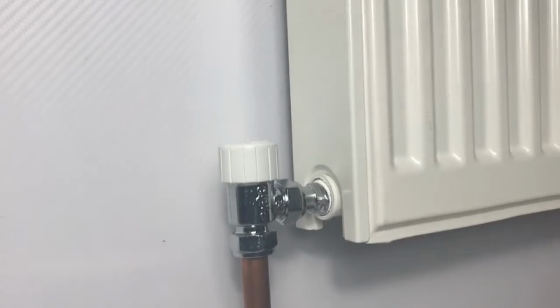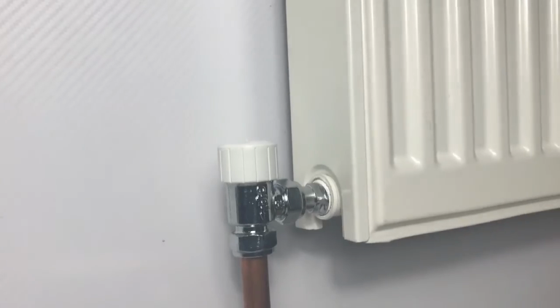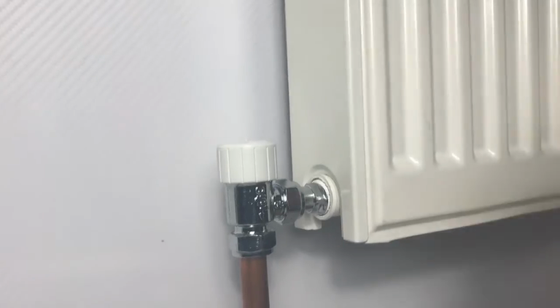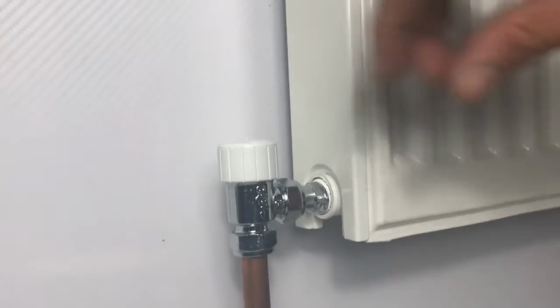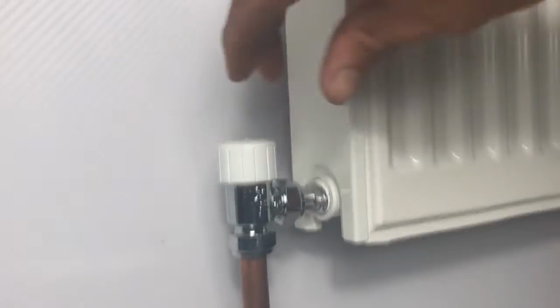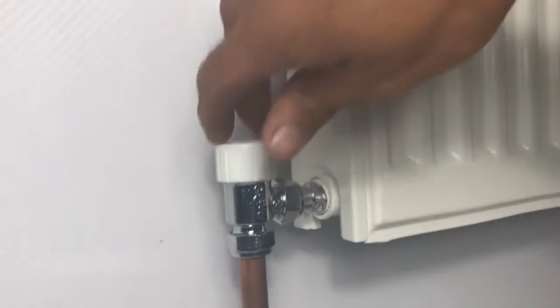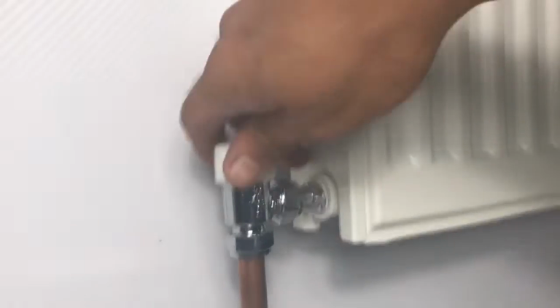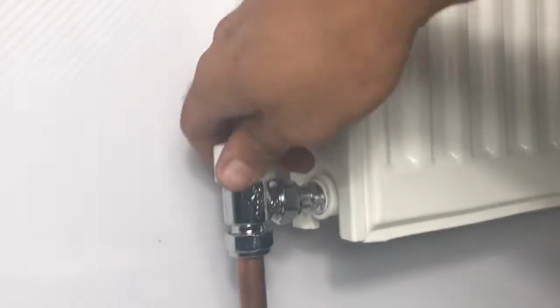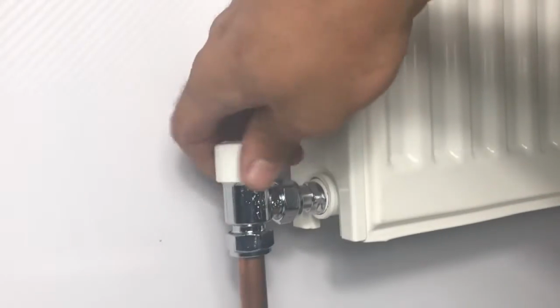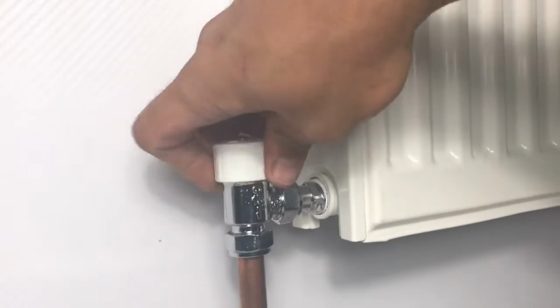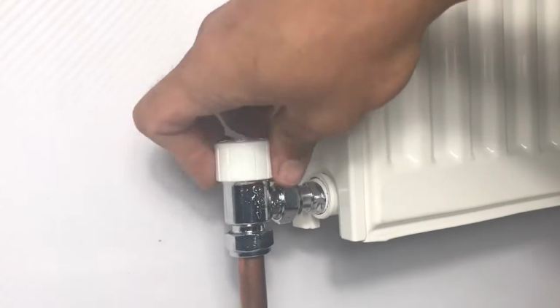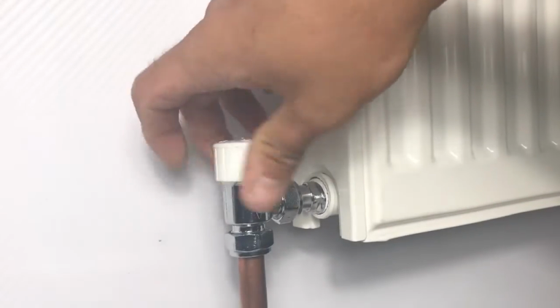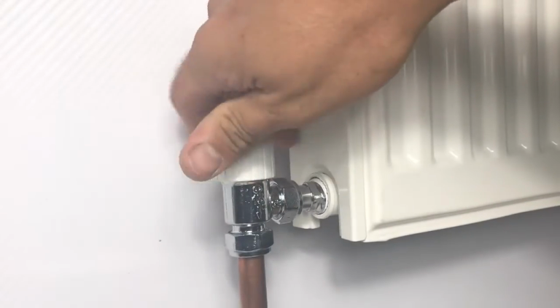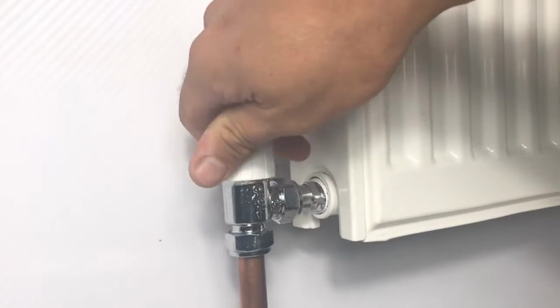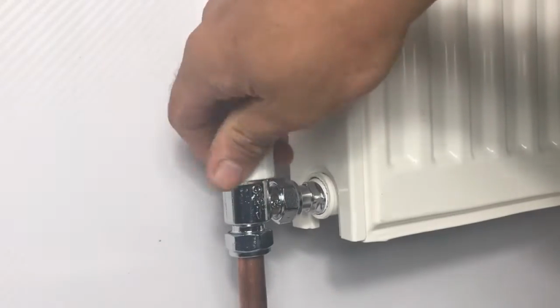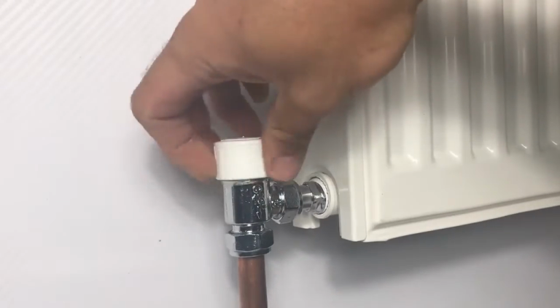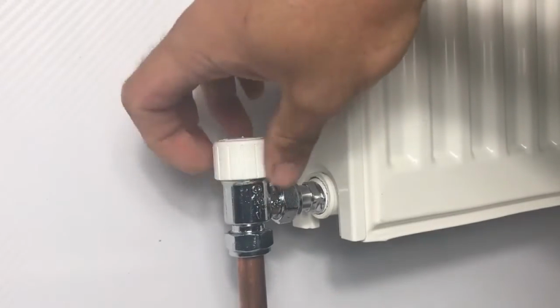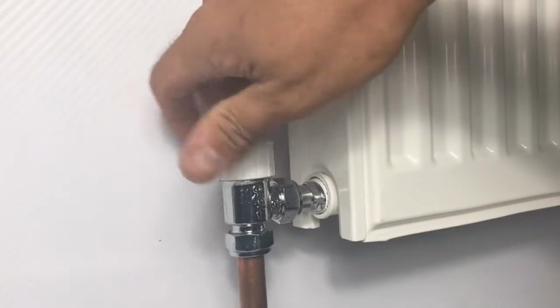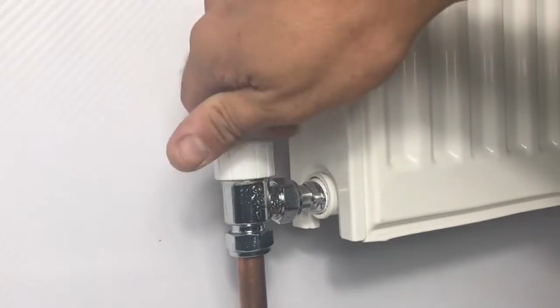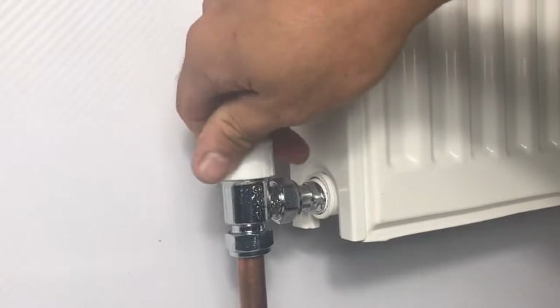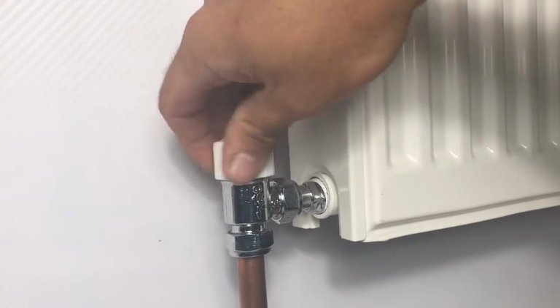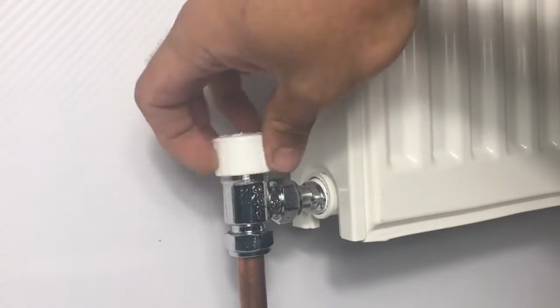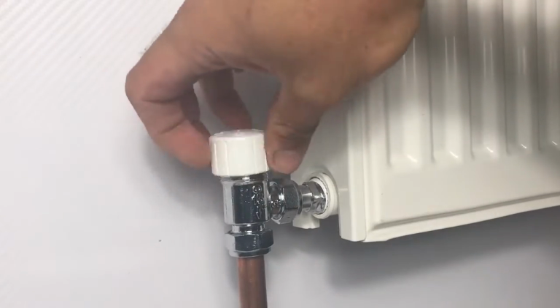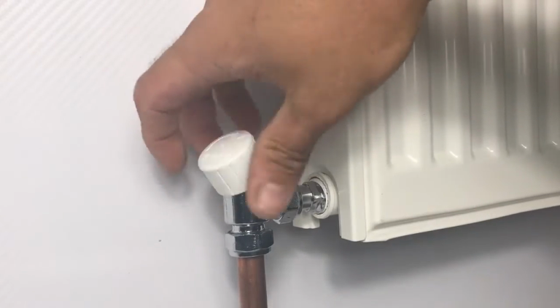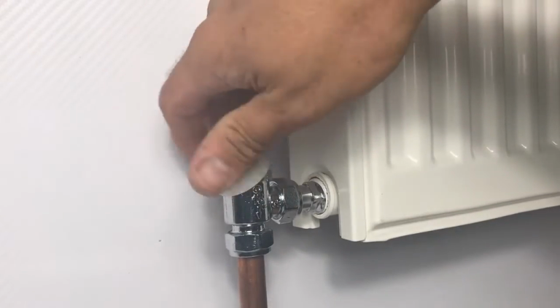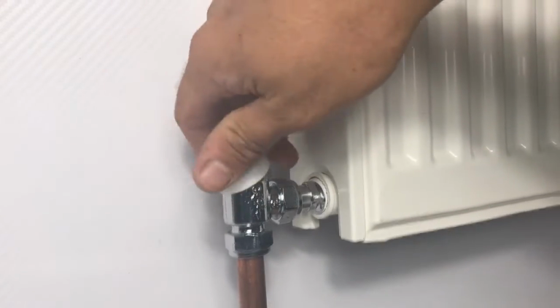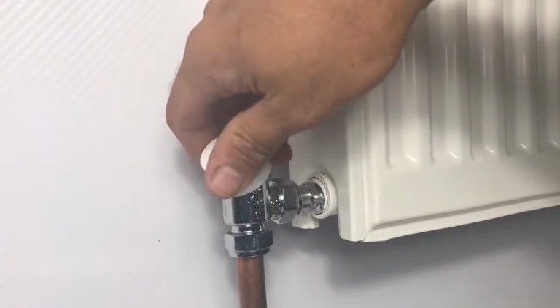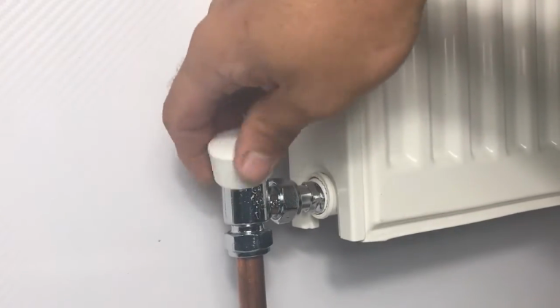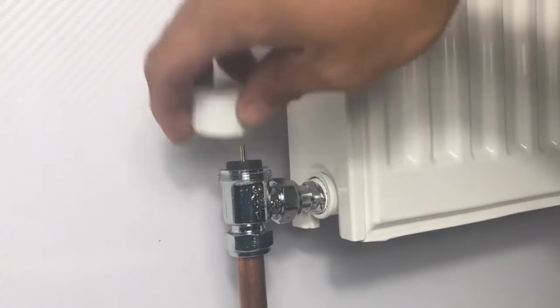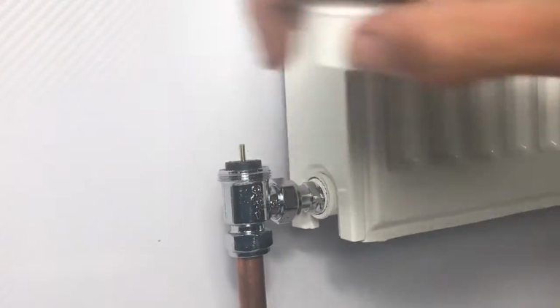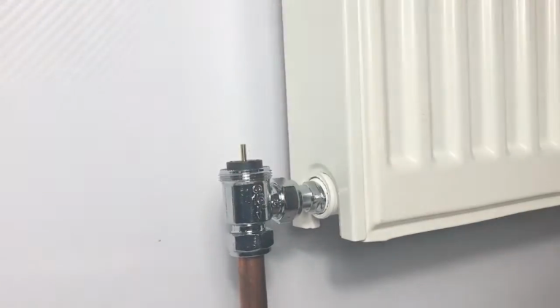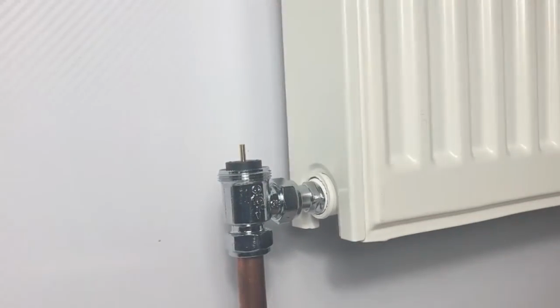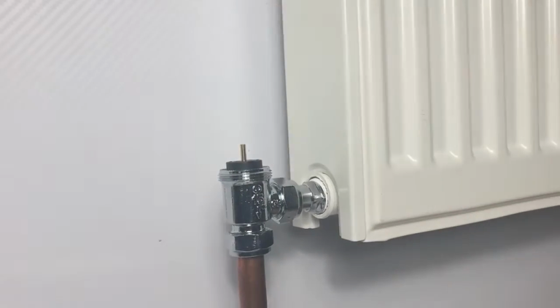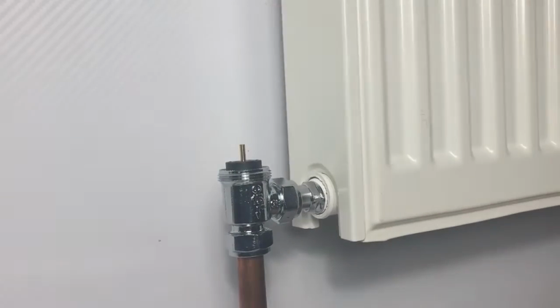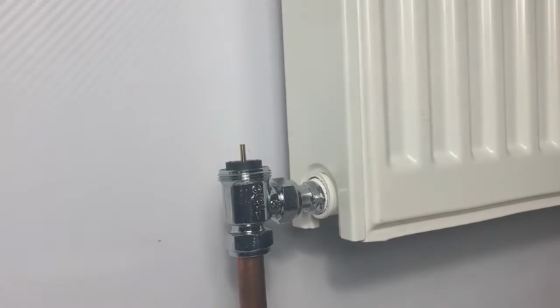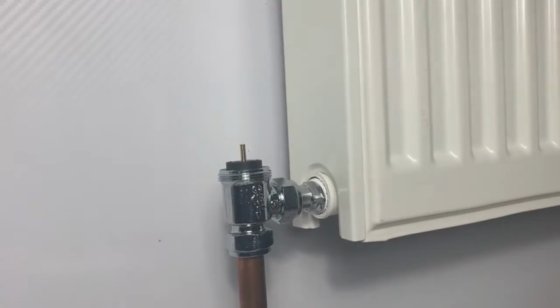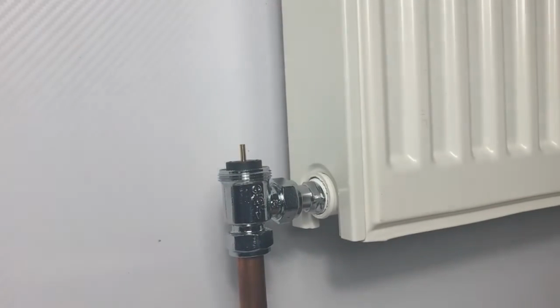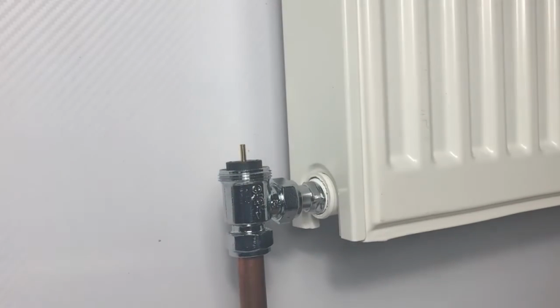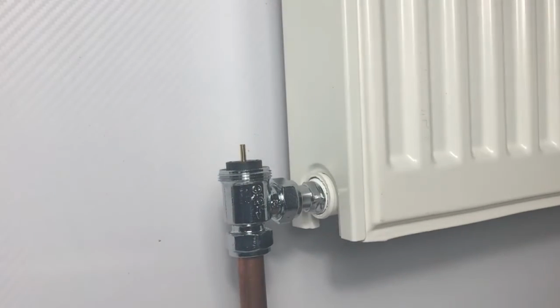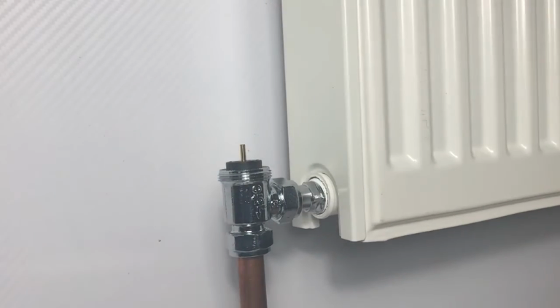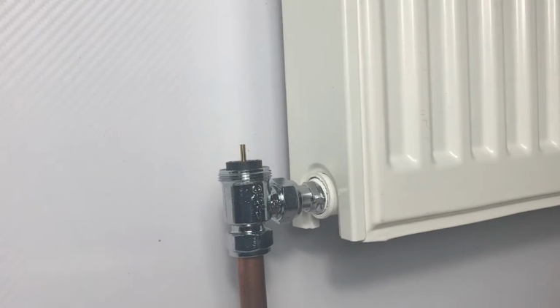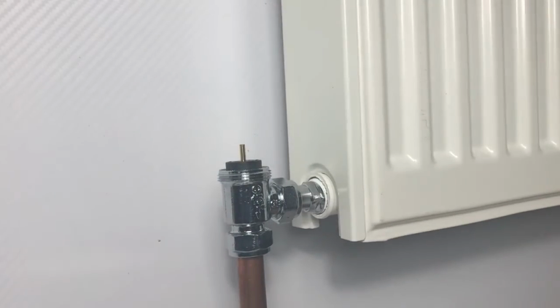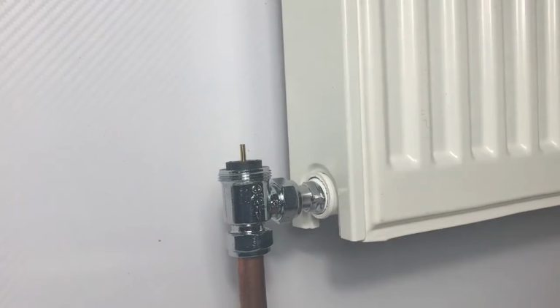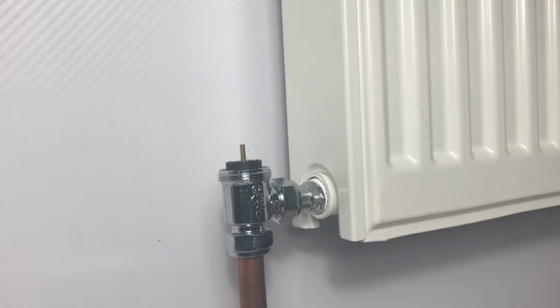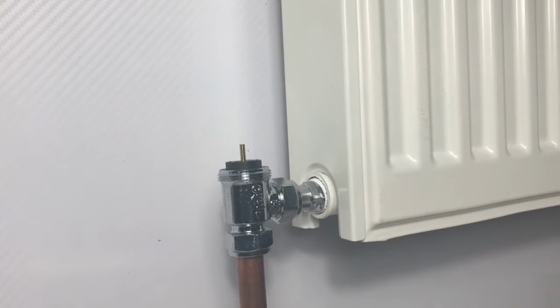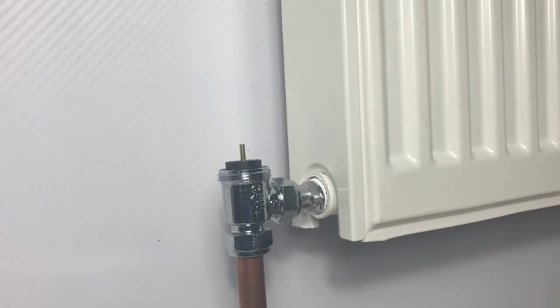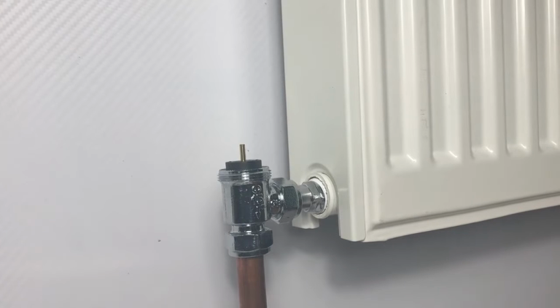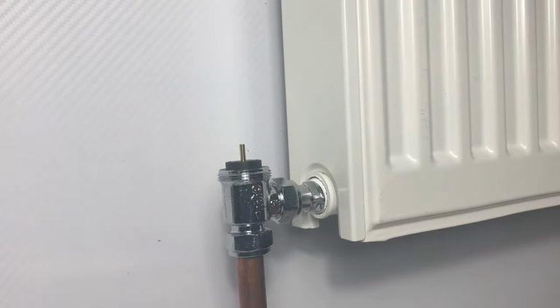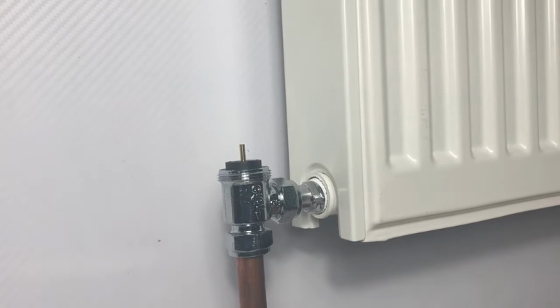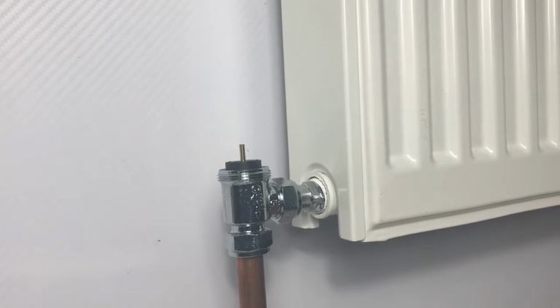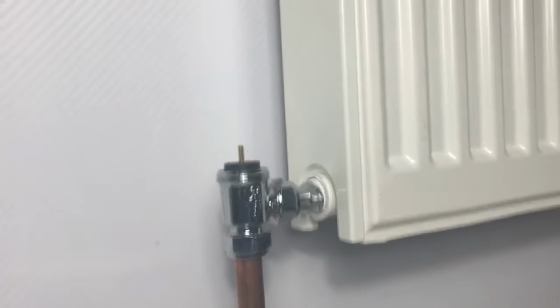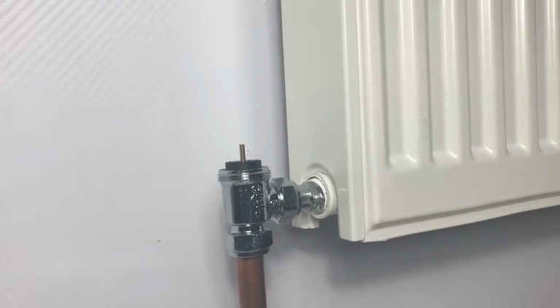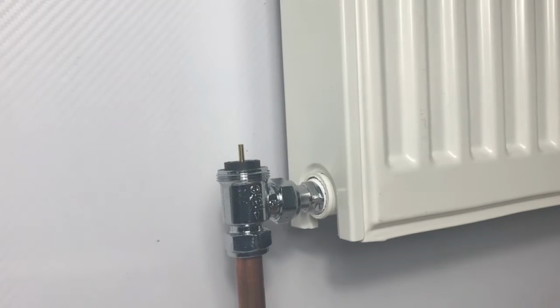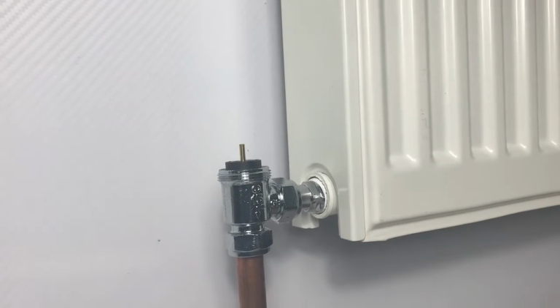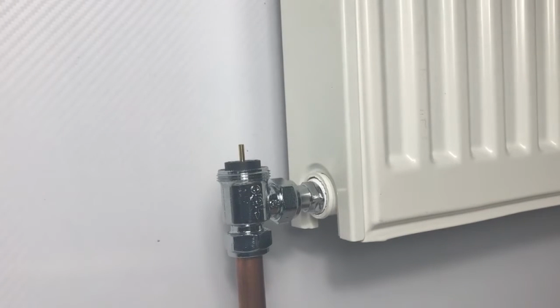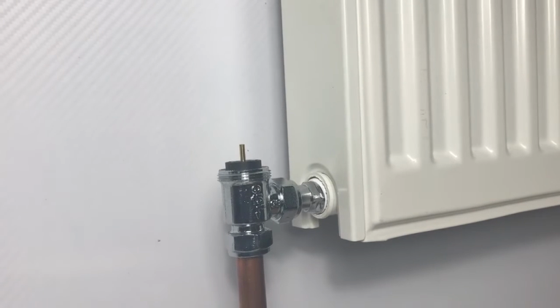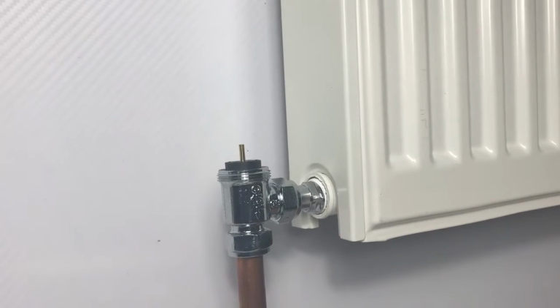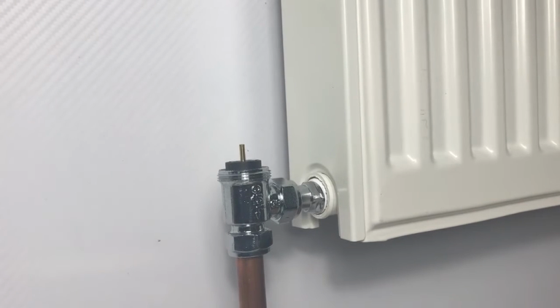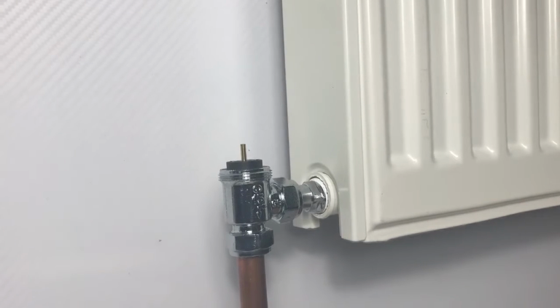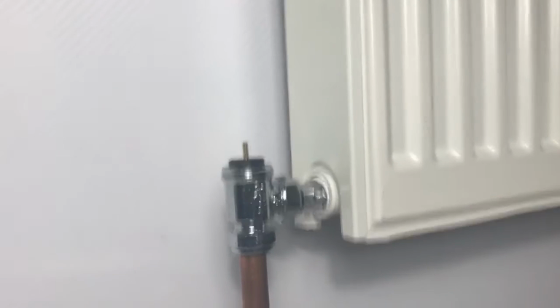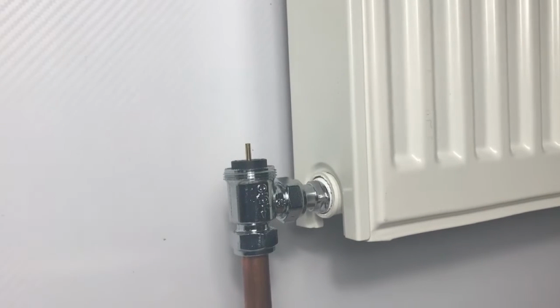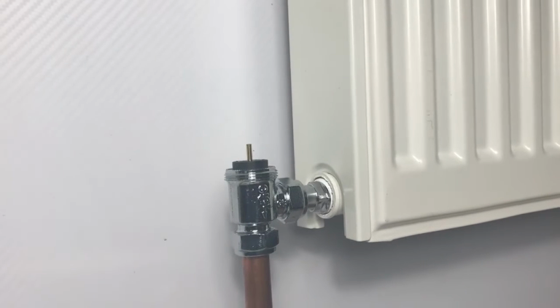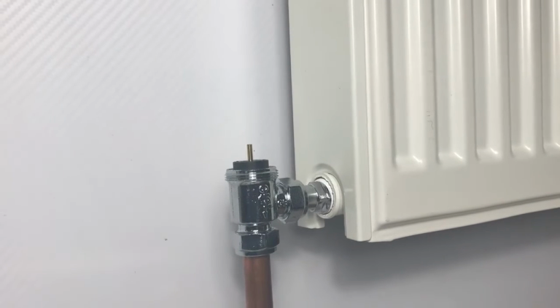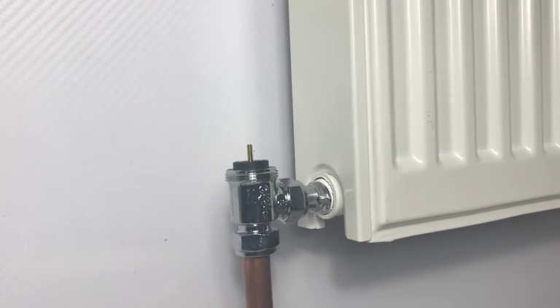We can now remove the decorator cap to ensure the valve is fully open ahead of filling and pressurizing the system.